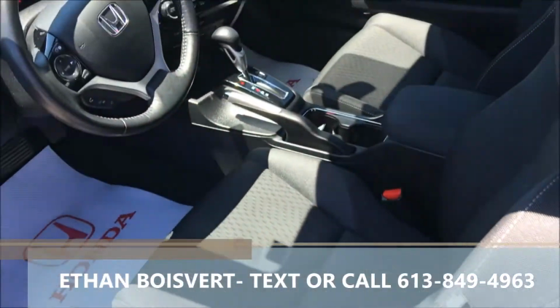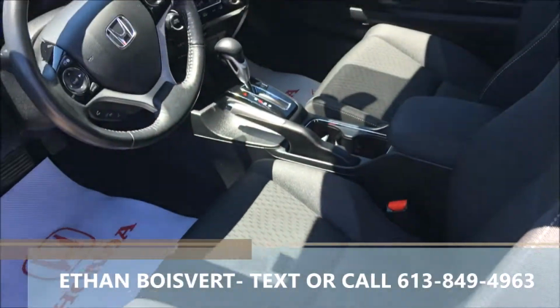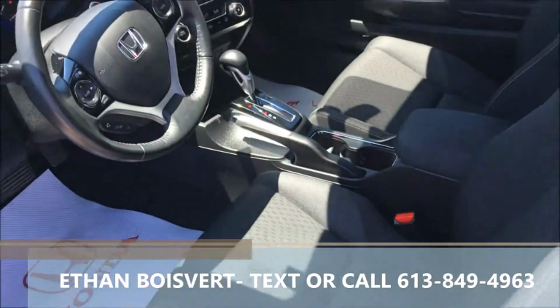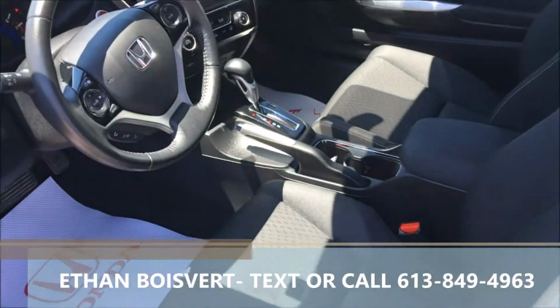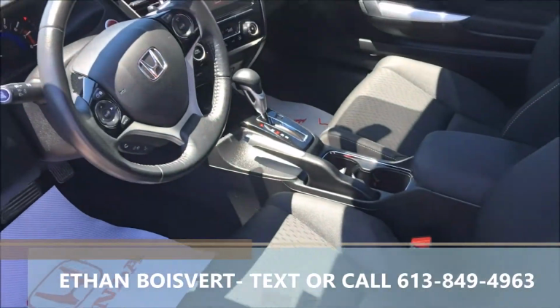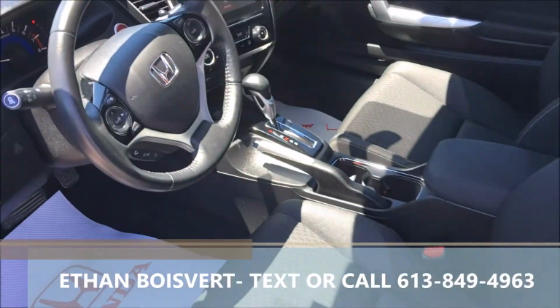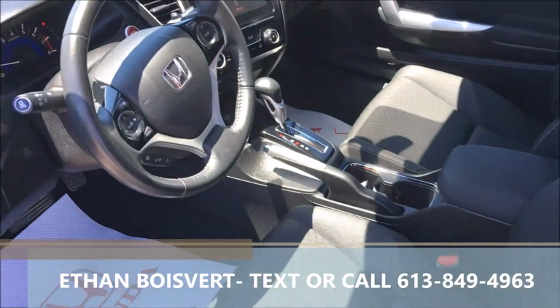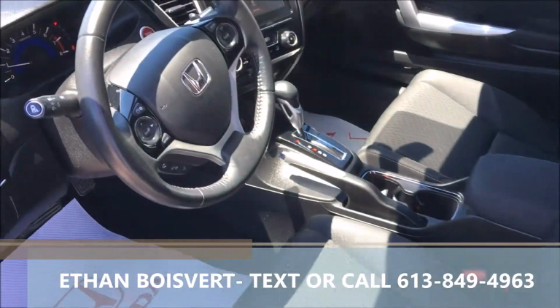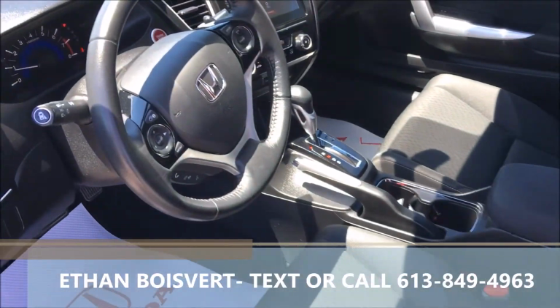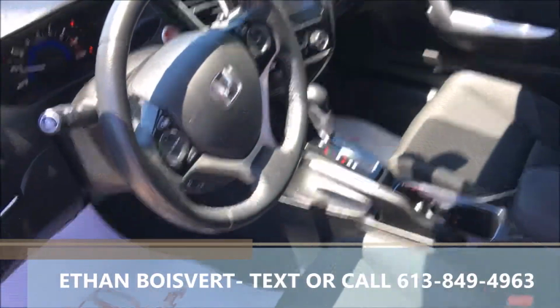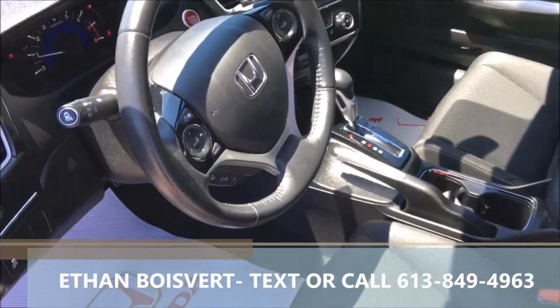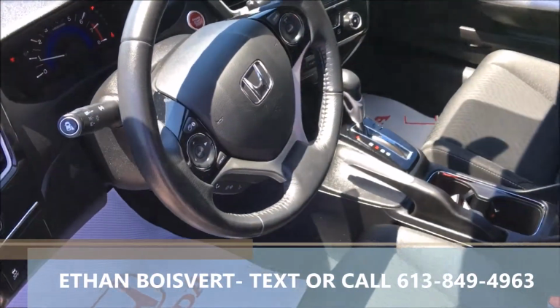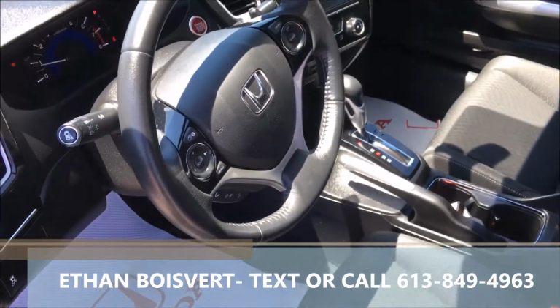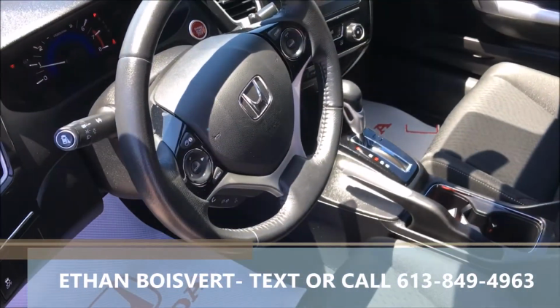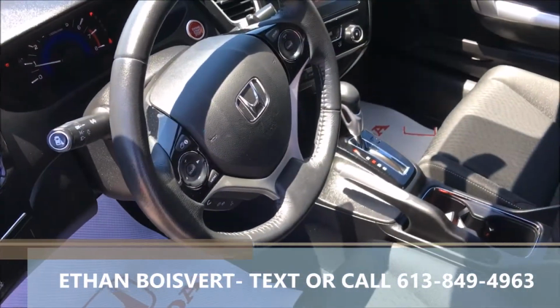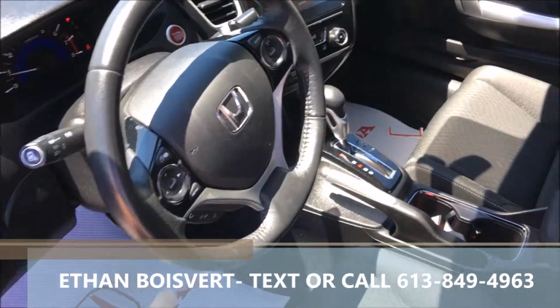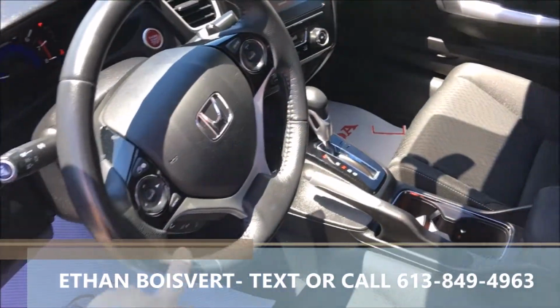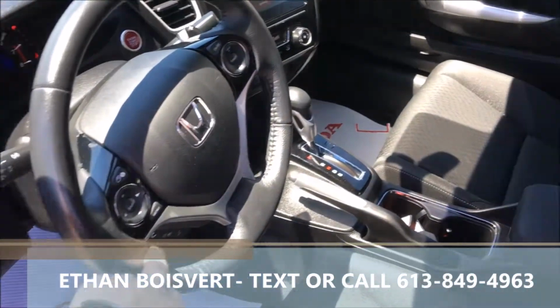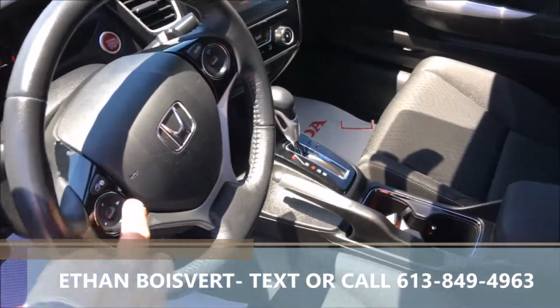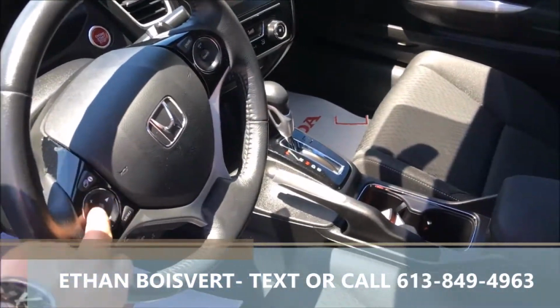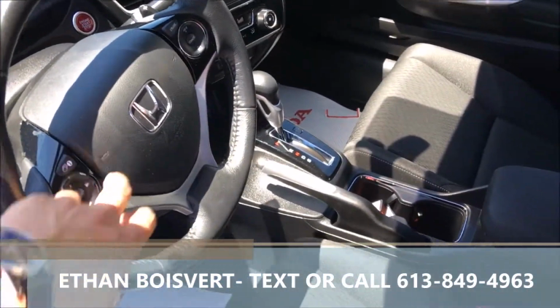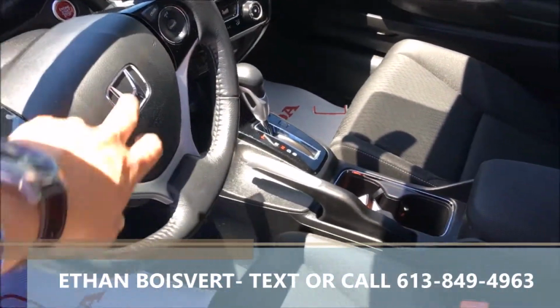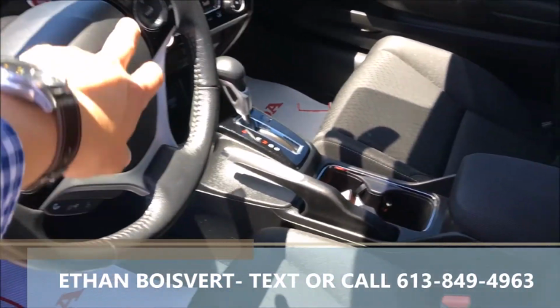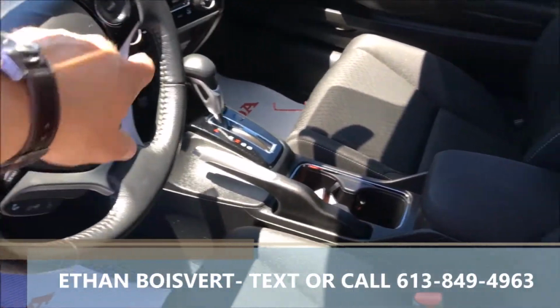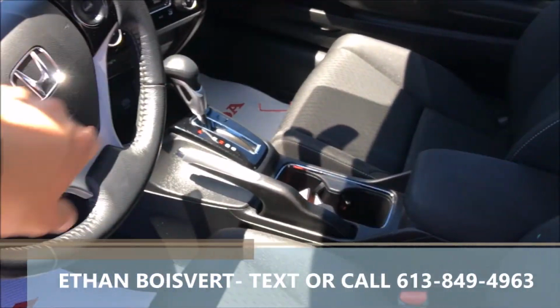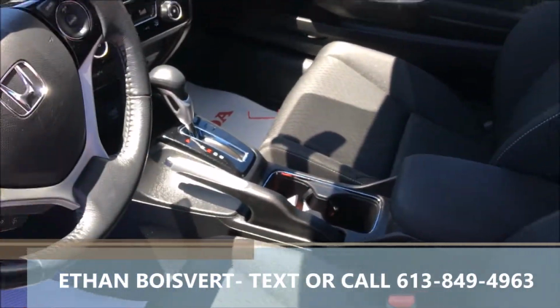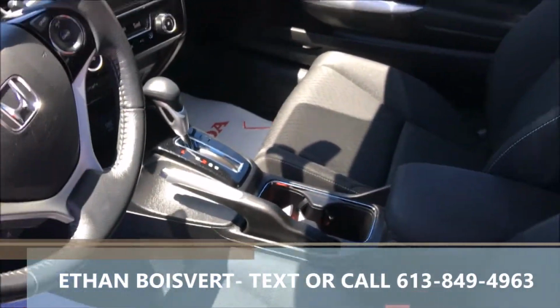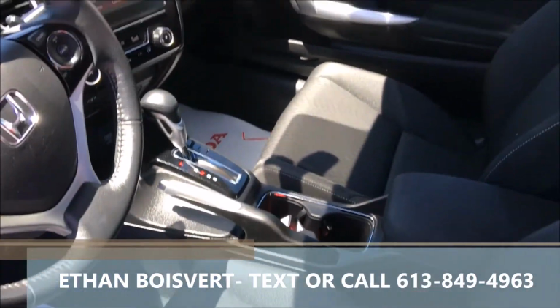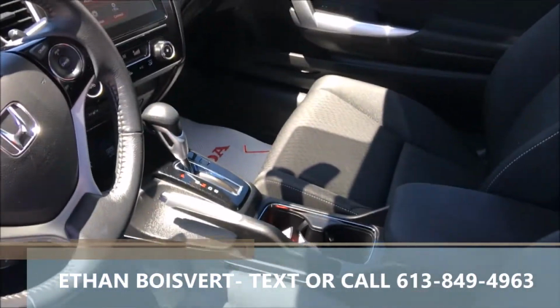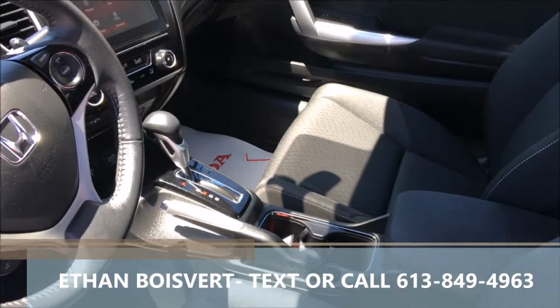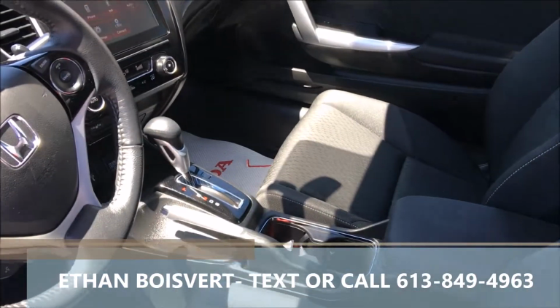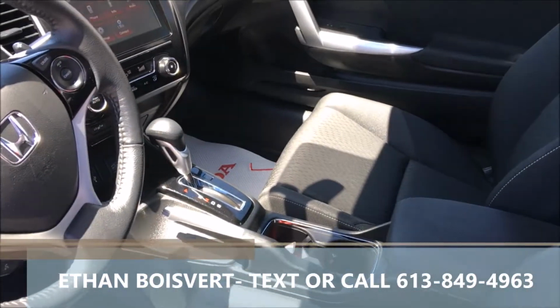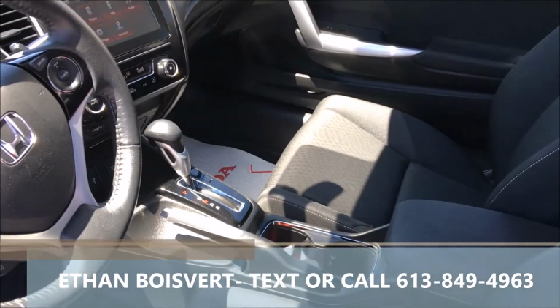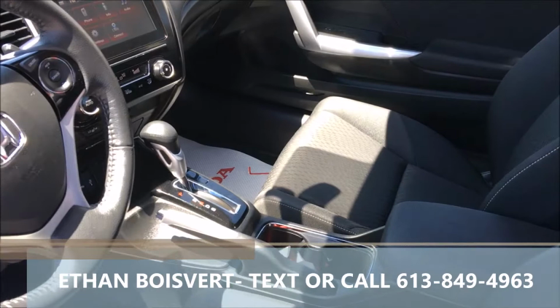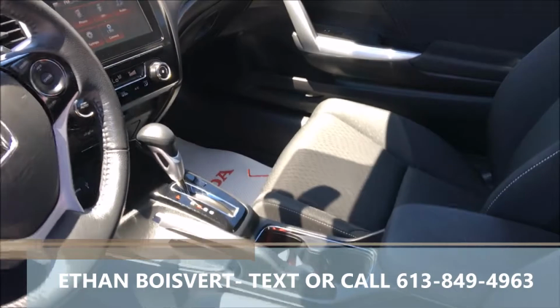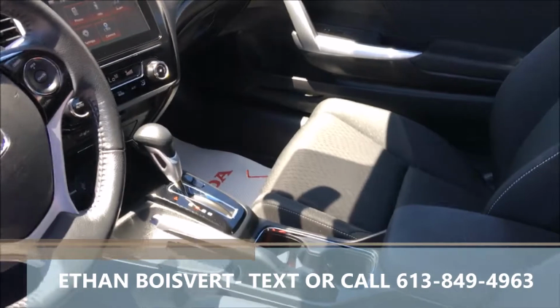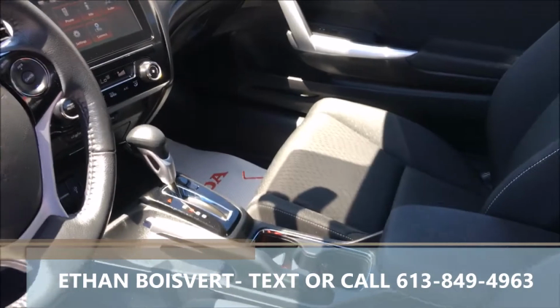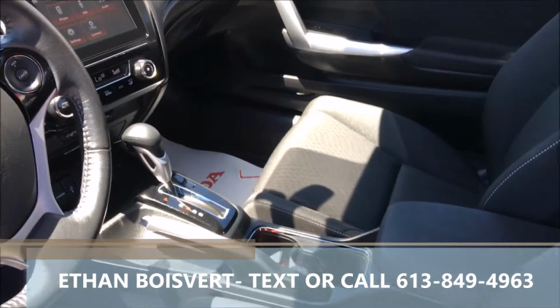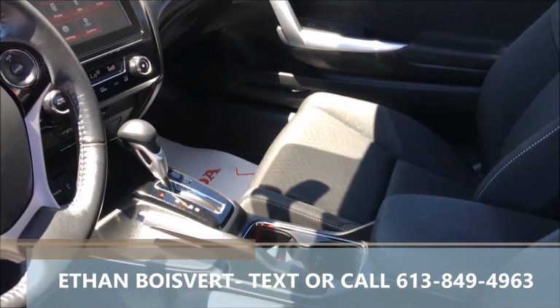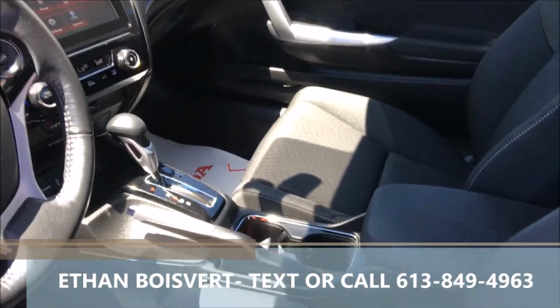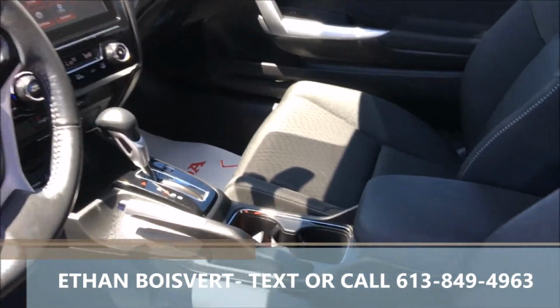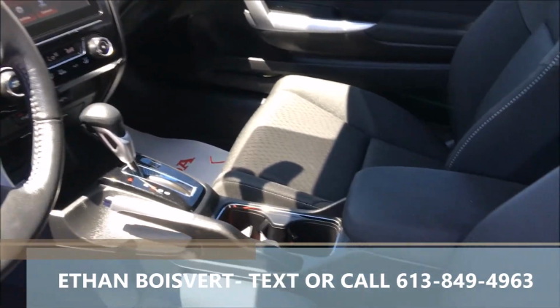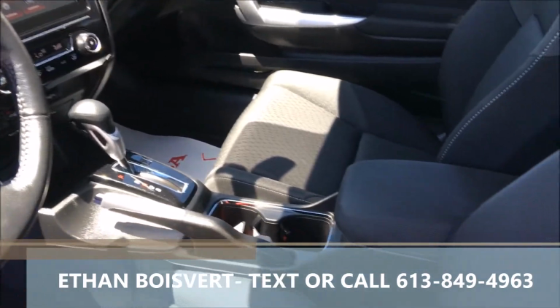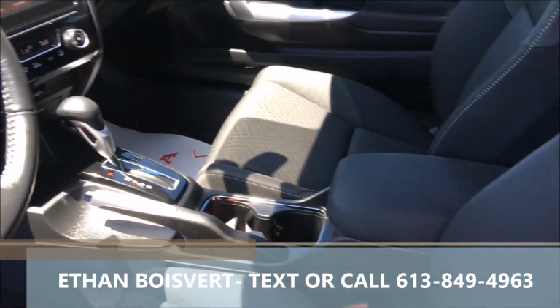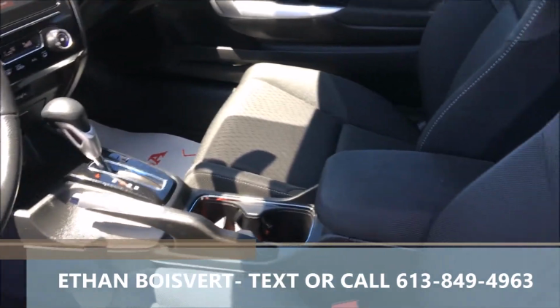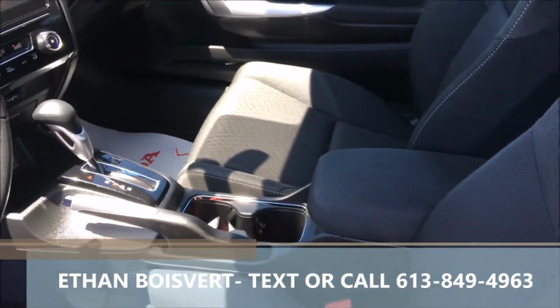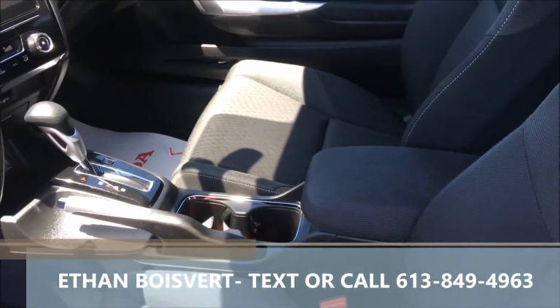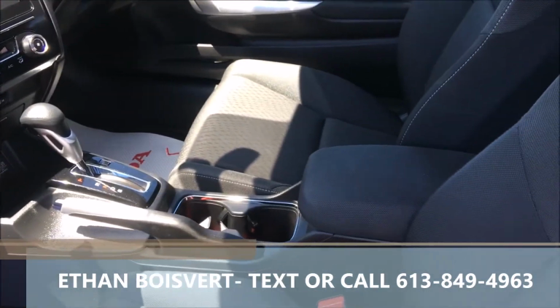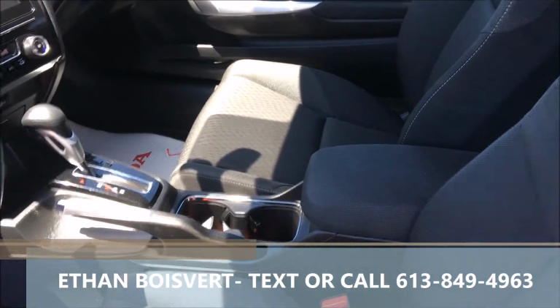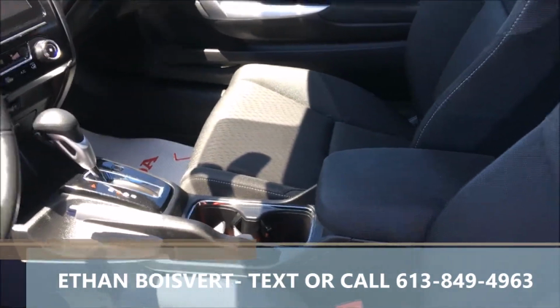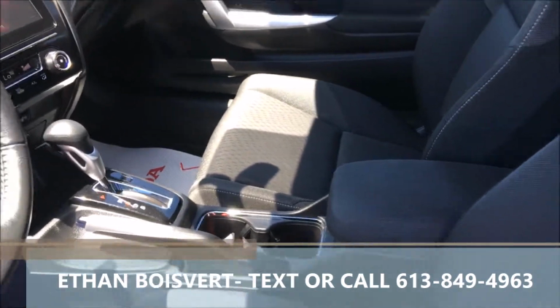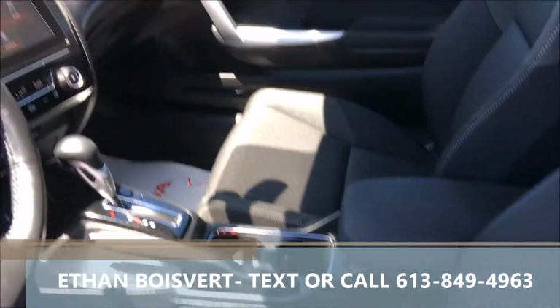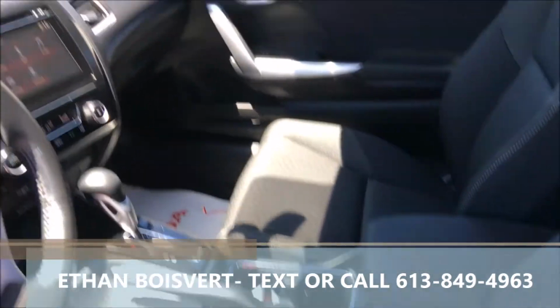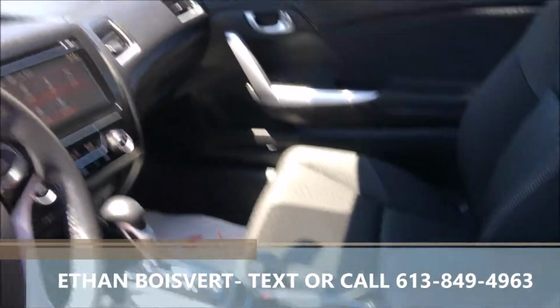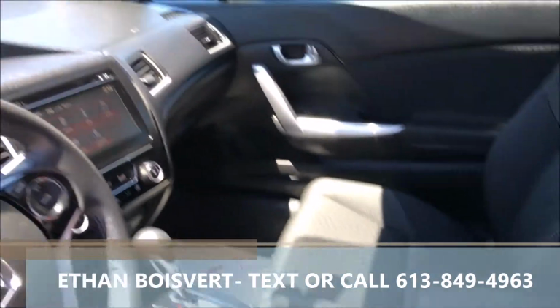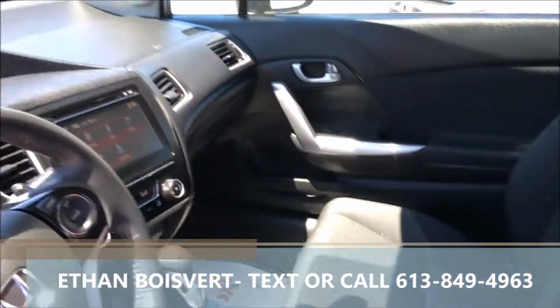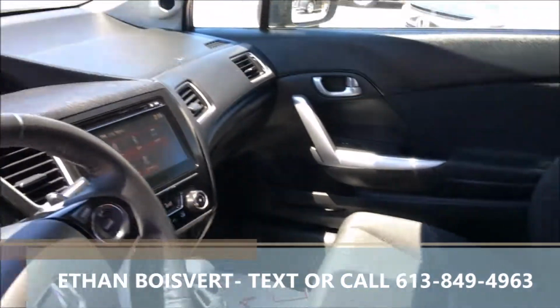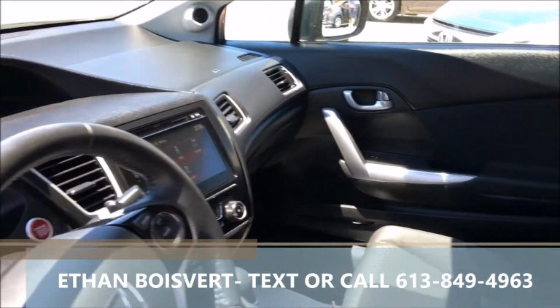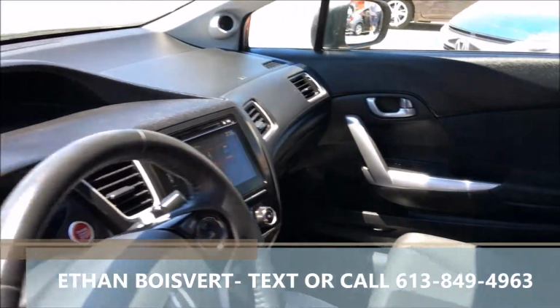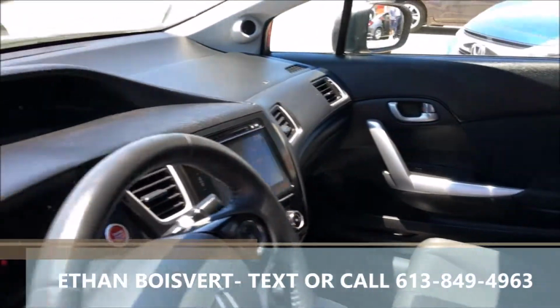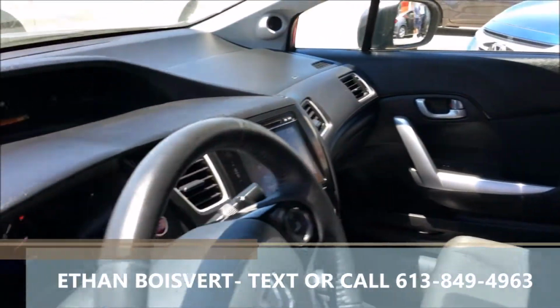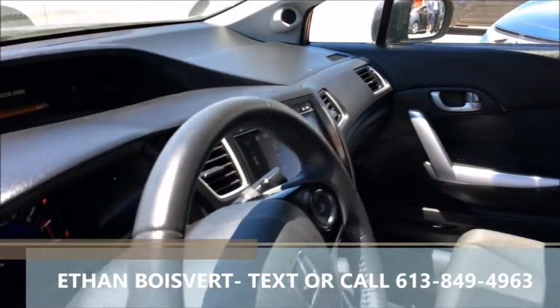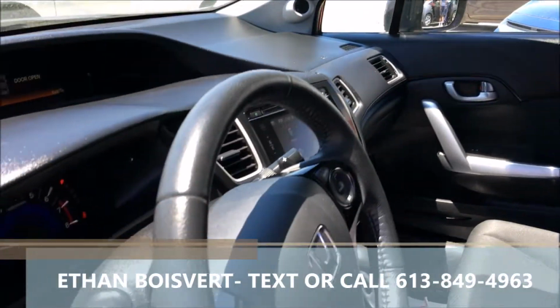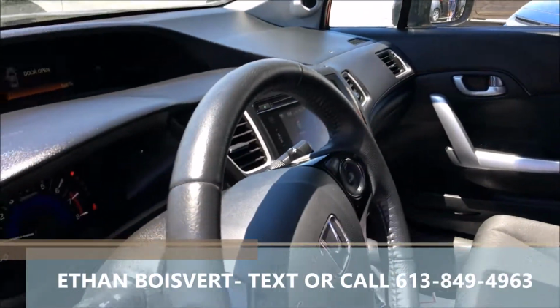Very nice package. There's your Bluetooth, media controls, cruise control built into the steering wheel, heated front seats, USB port, and touch screen.